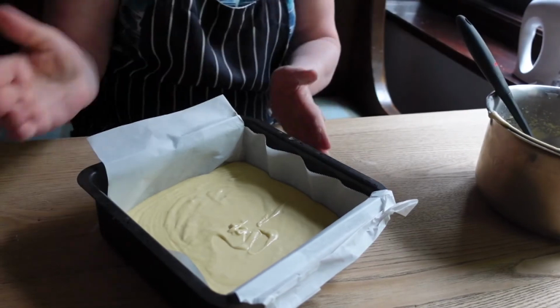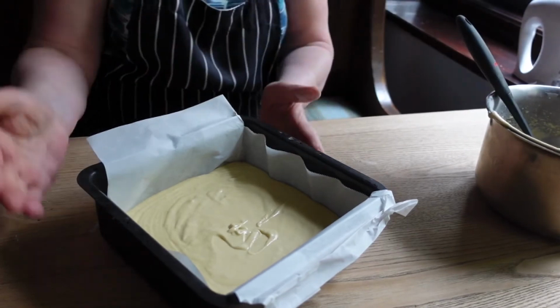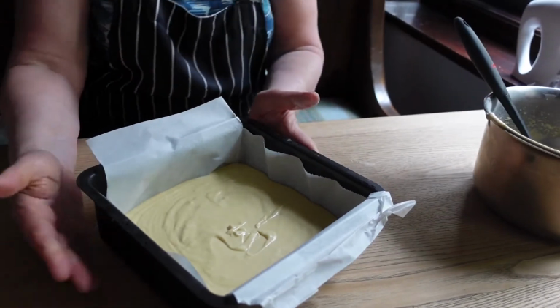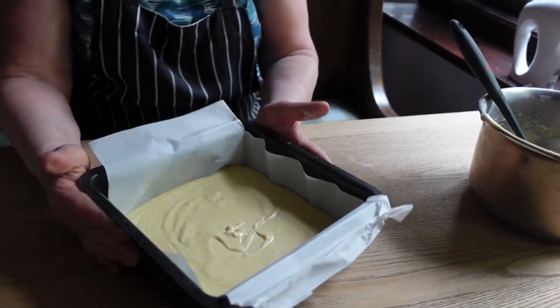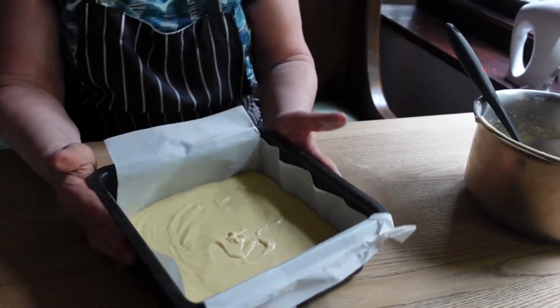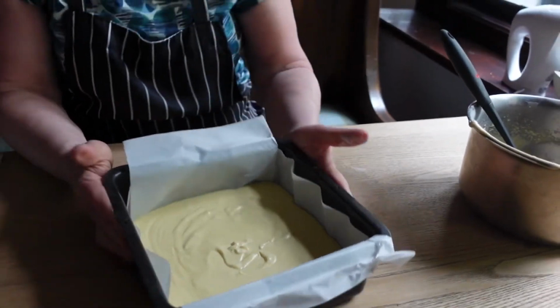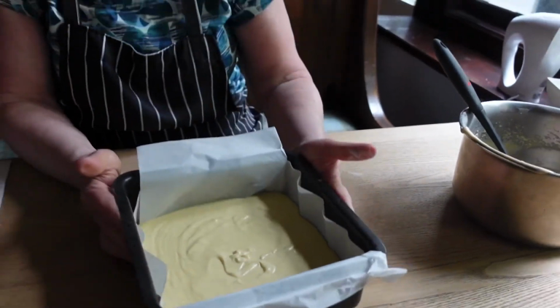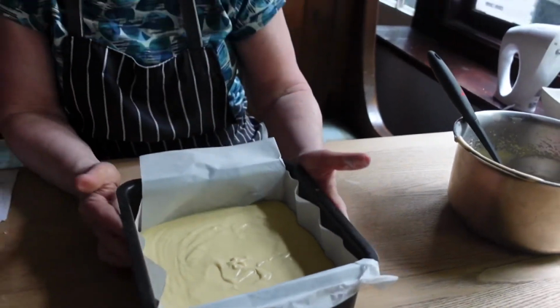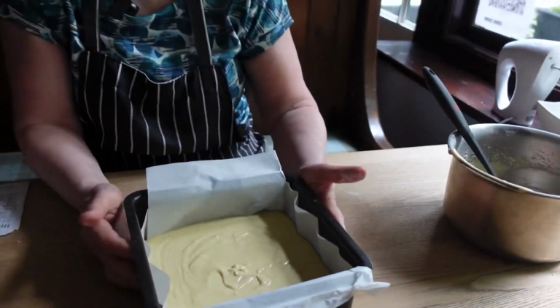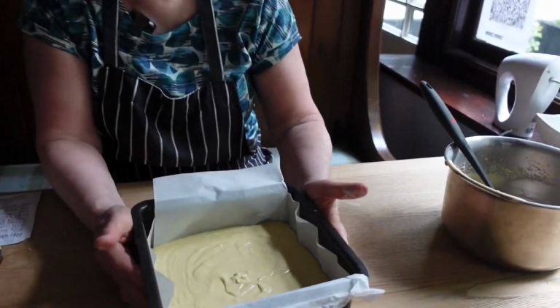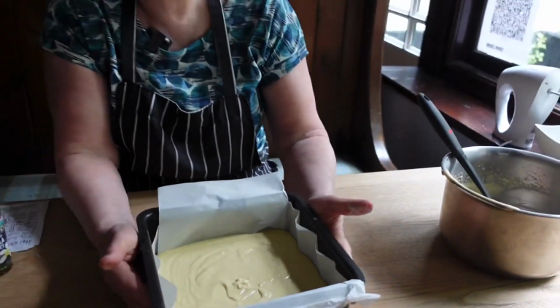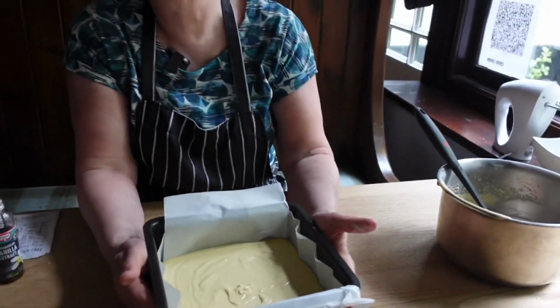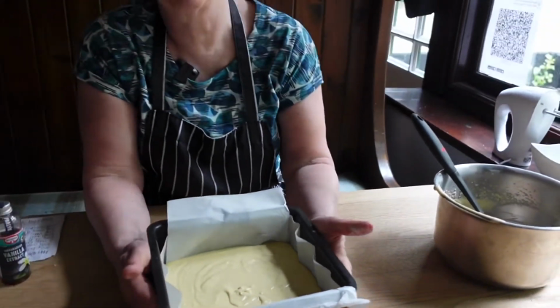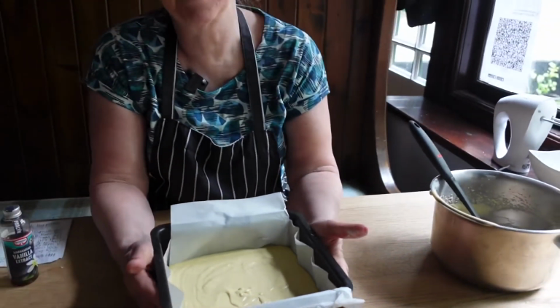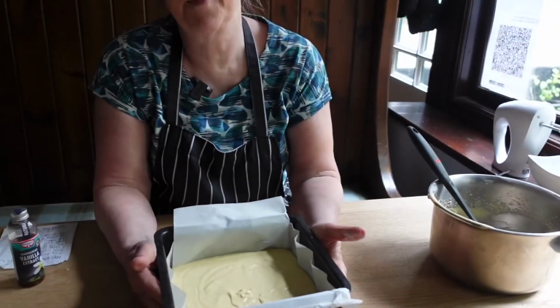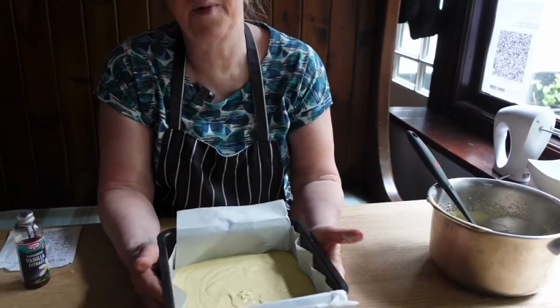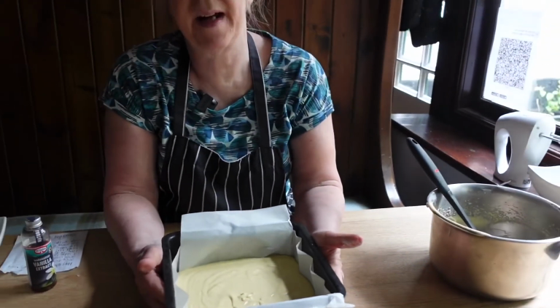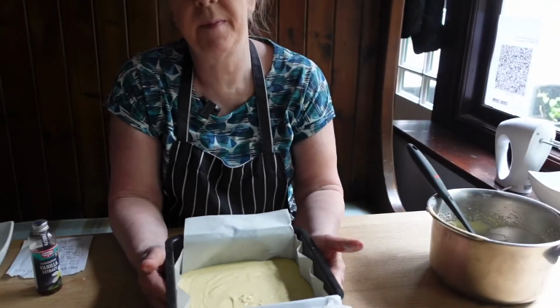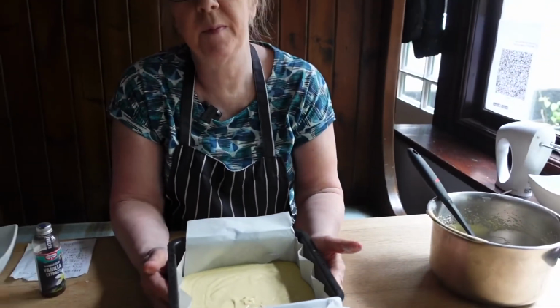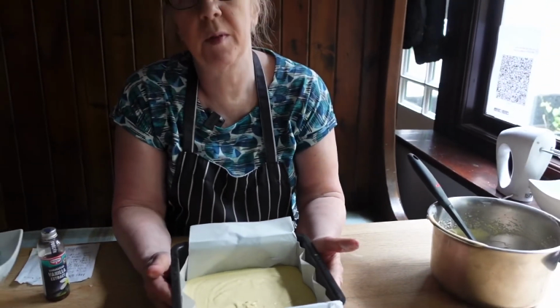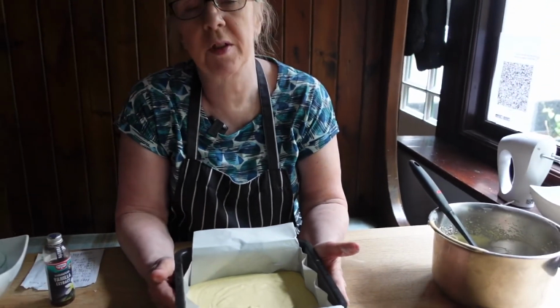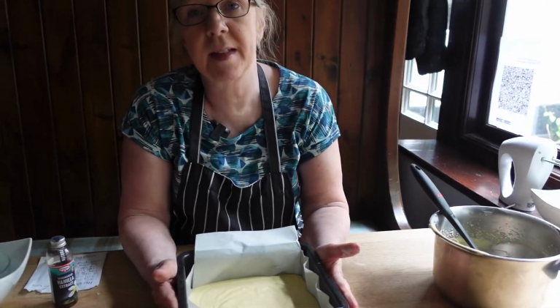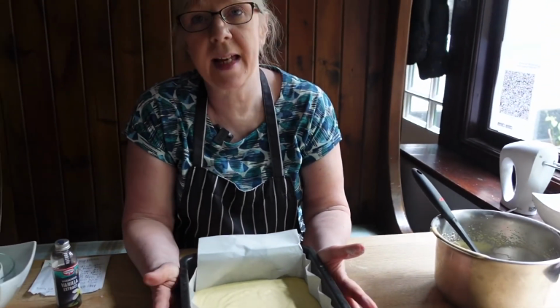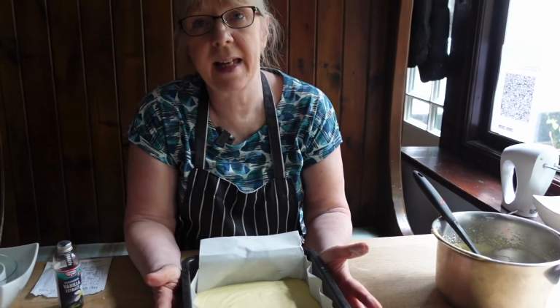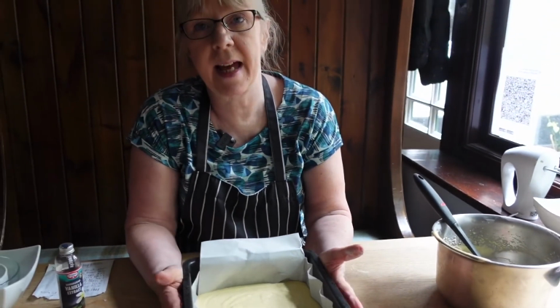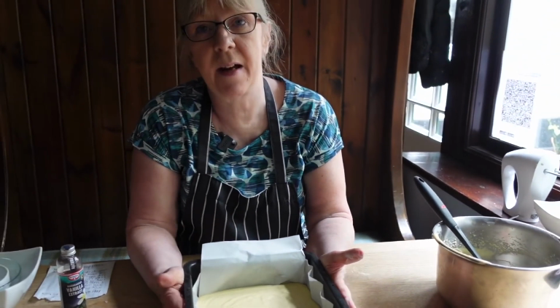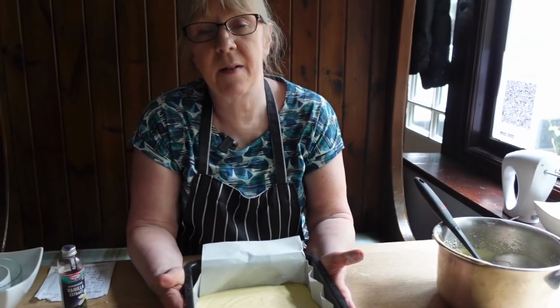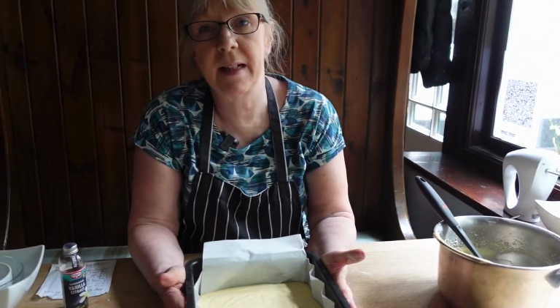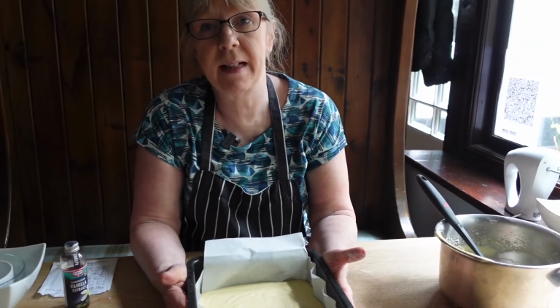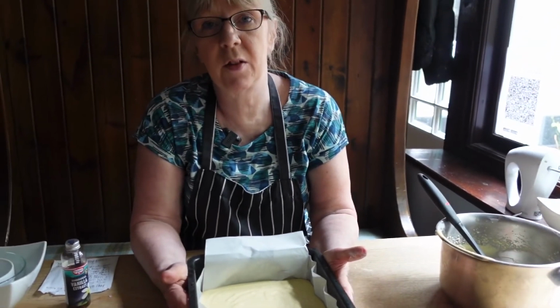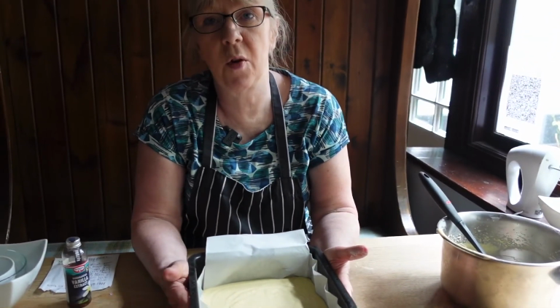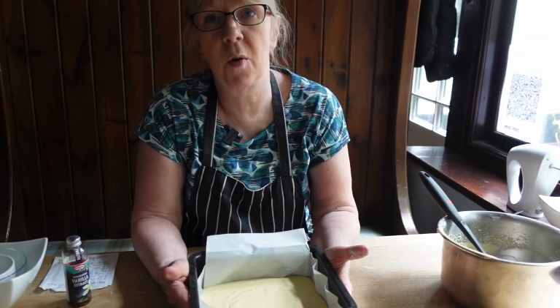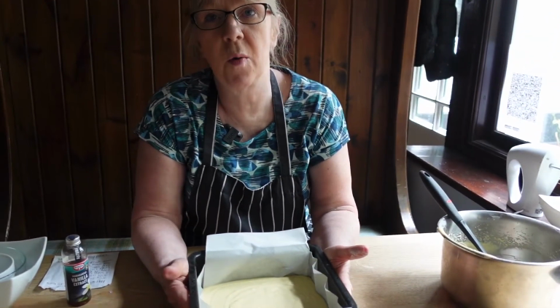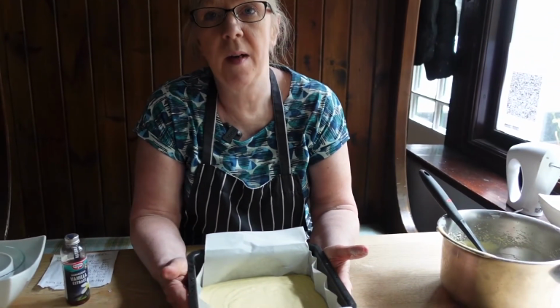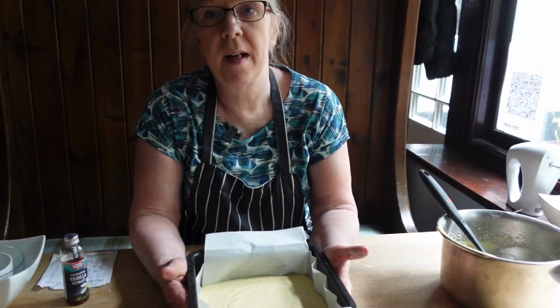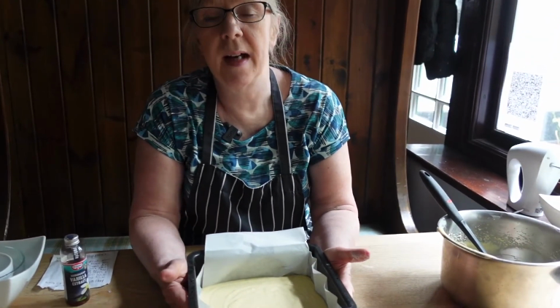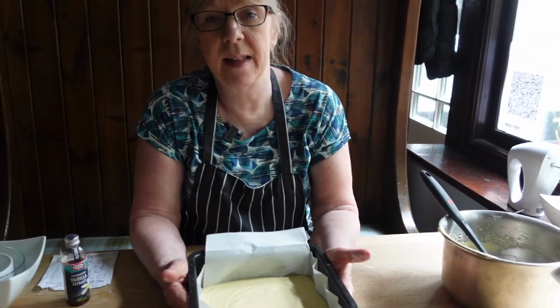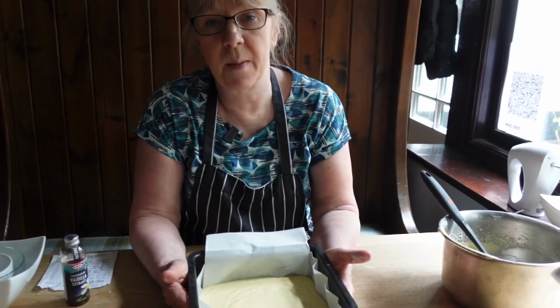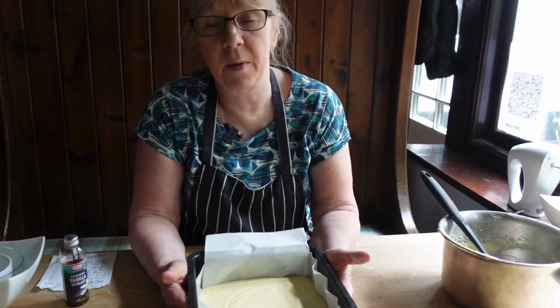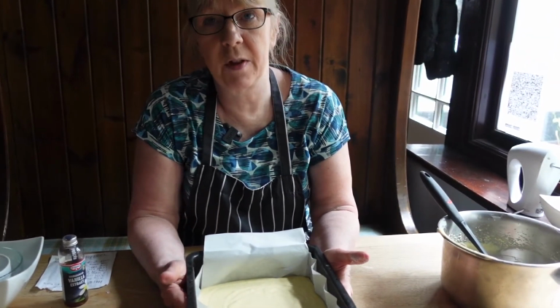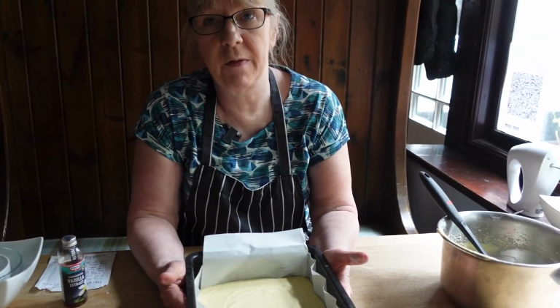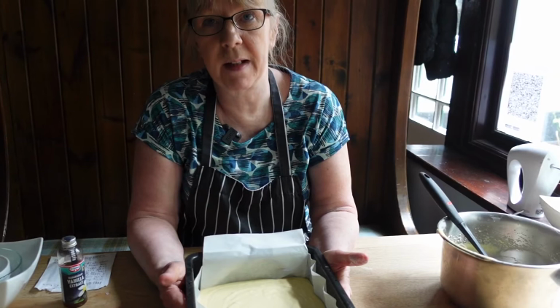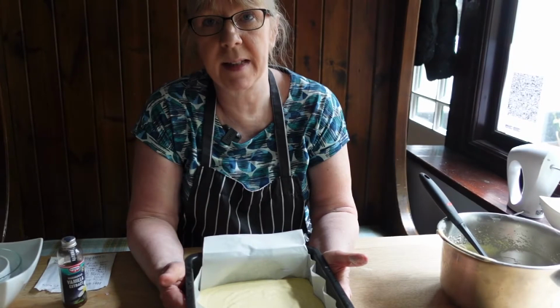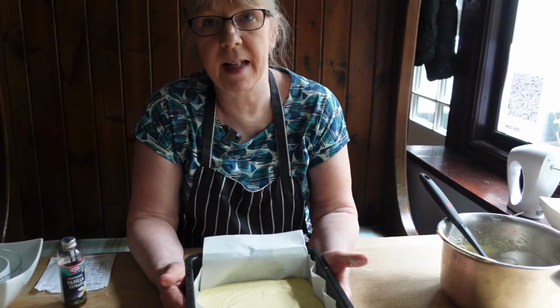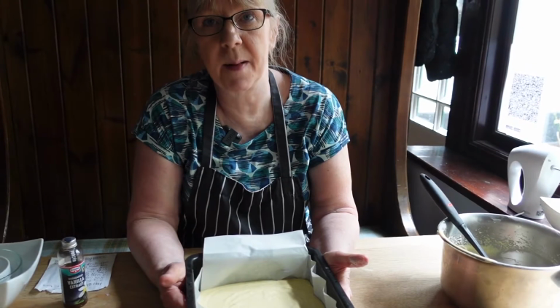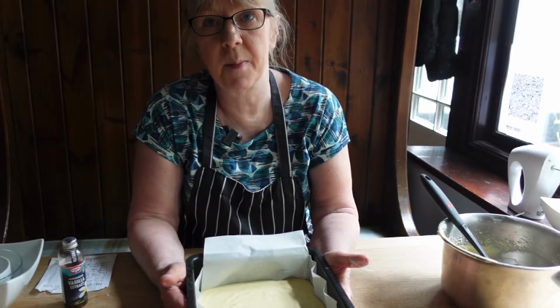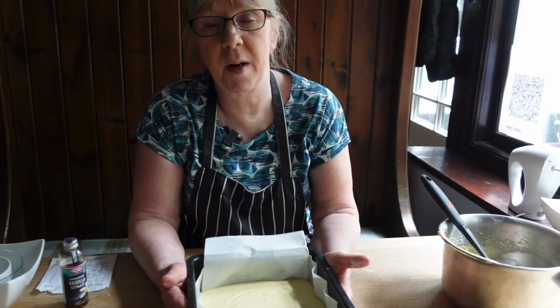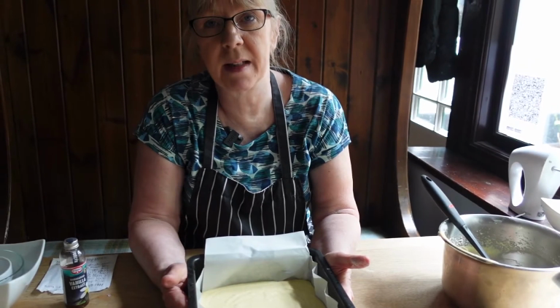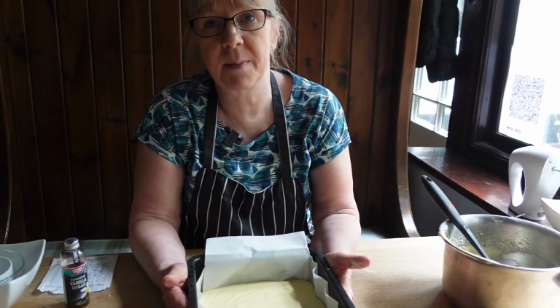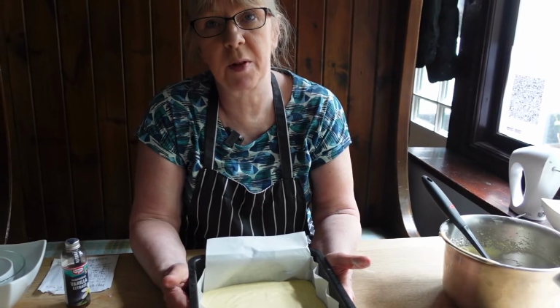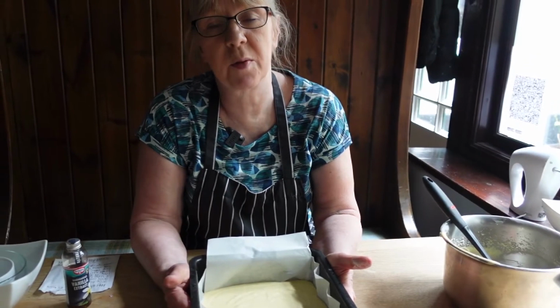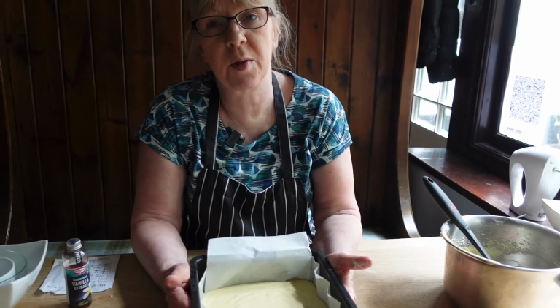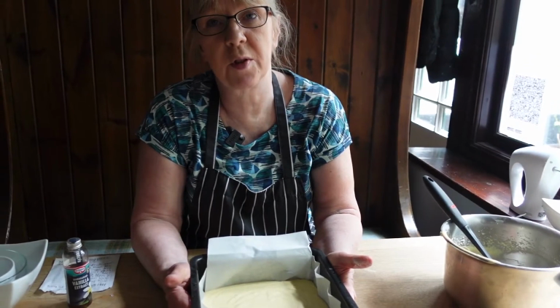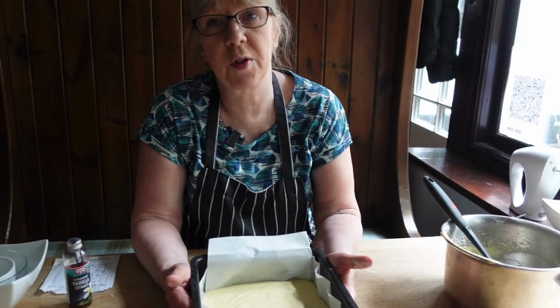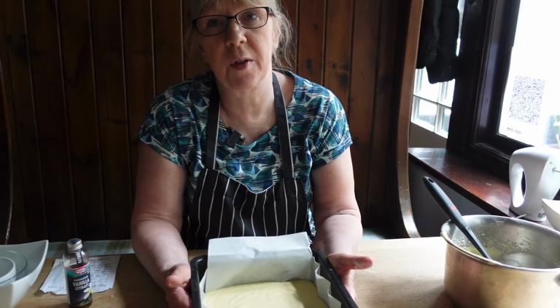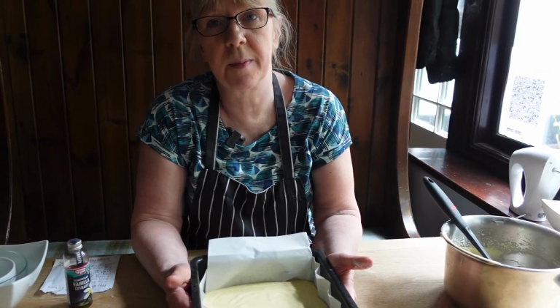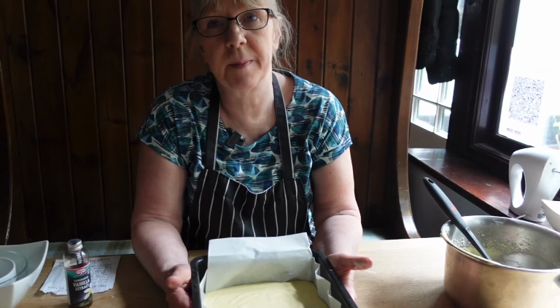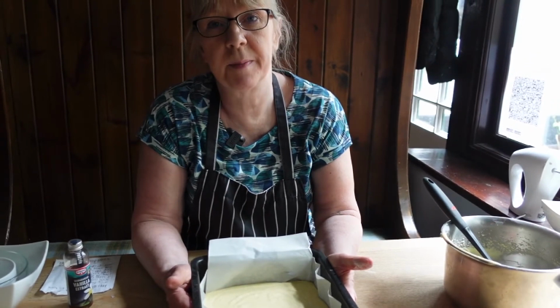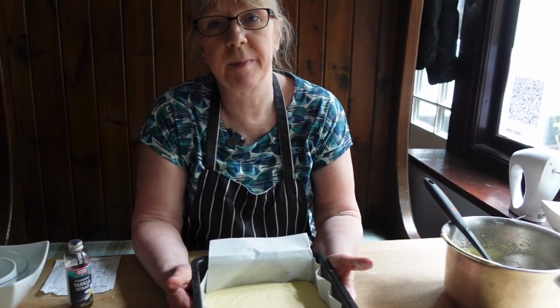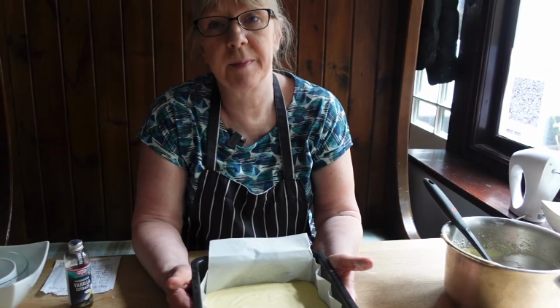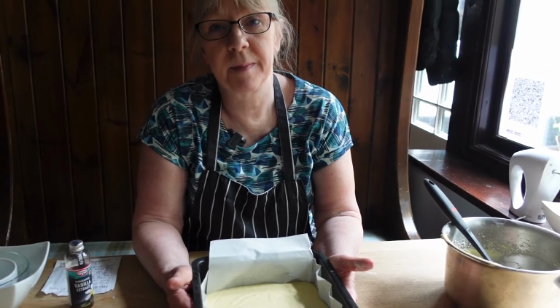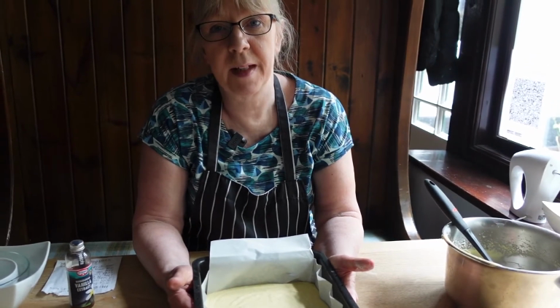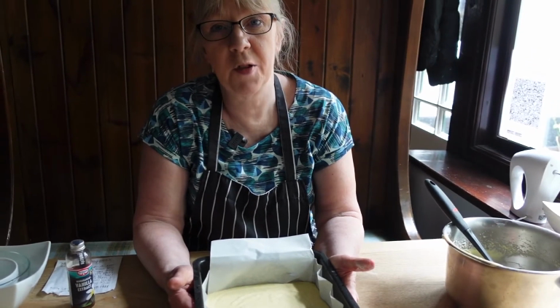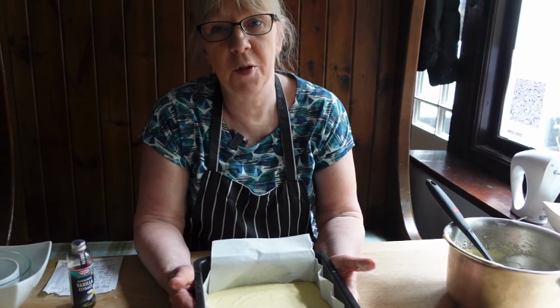Once this is nice and brown, we're going to take it out, let it cool, and then we're going to ice it and put our sprinkles on the top. Enjoy.